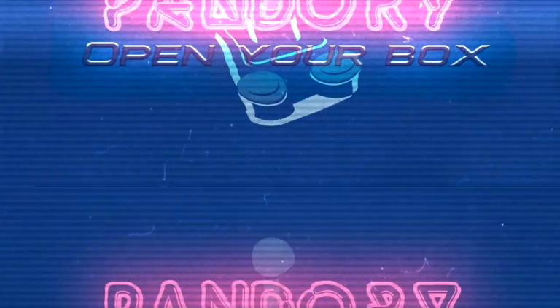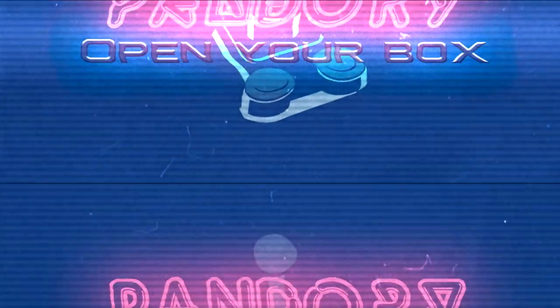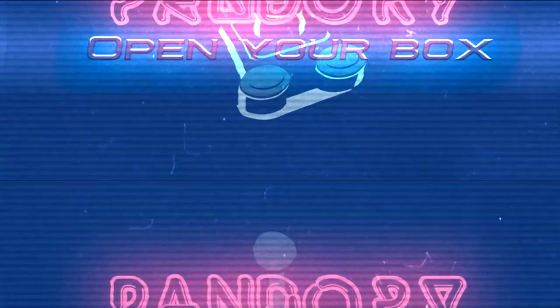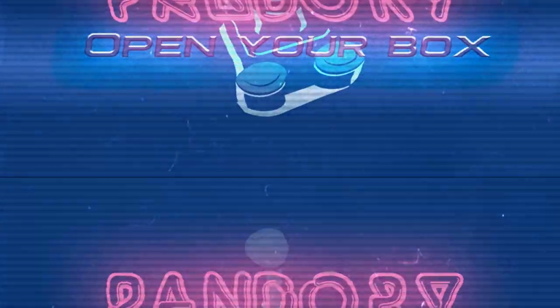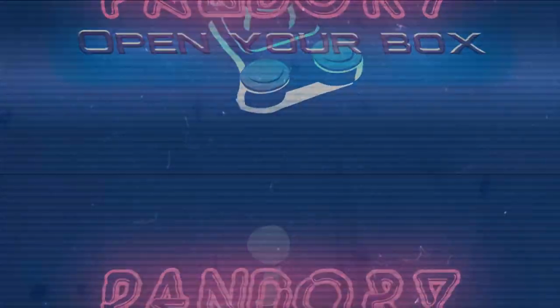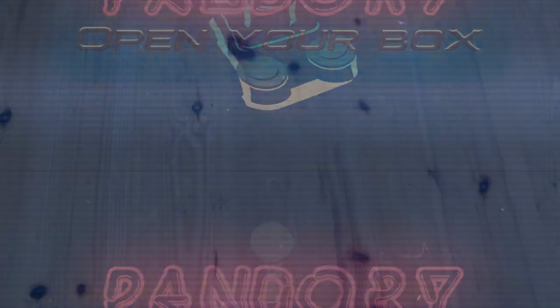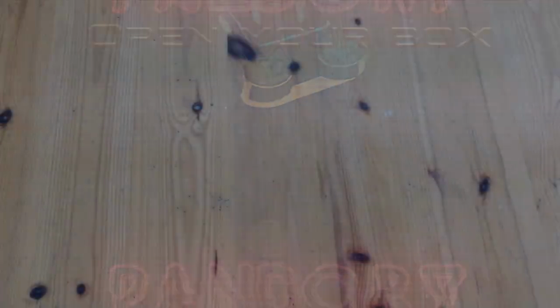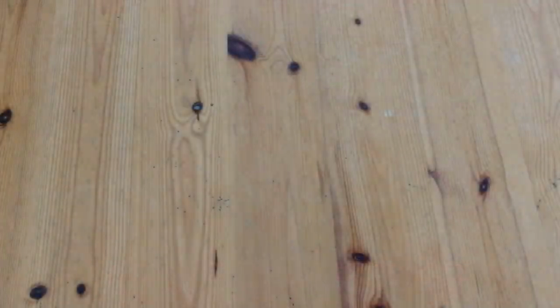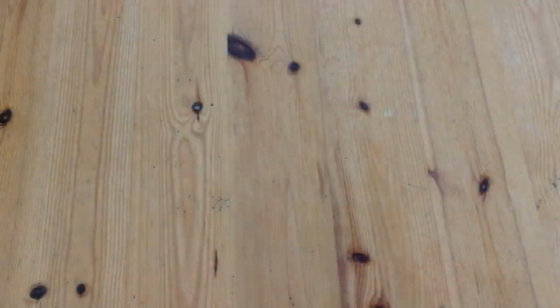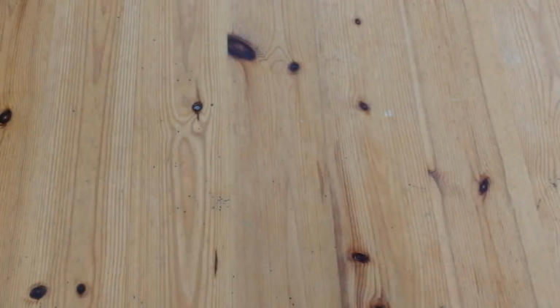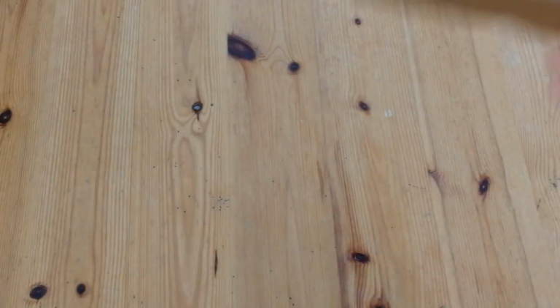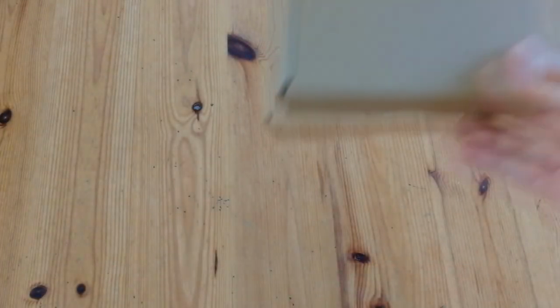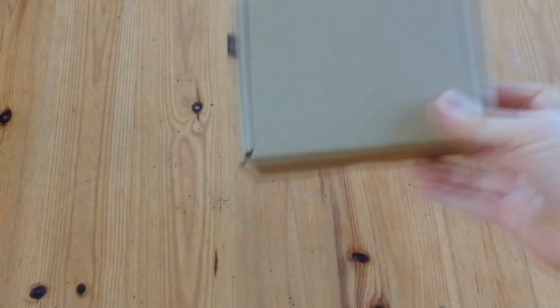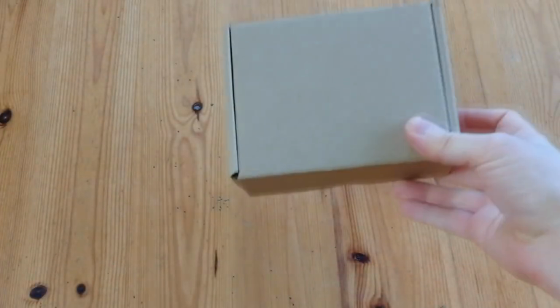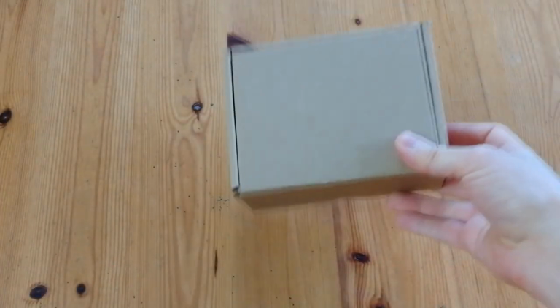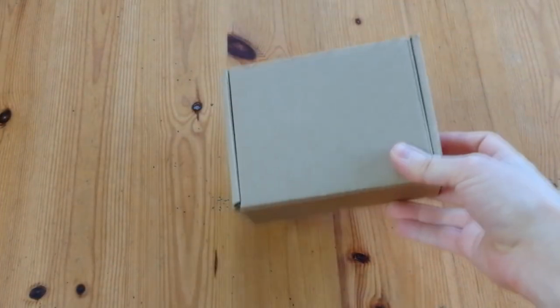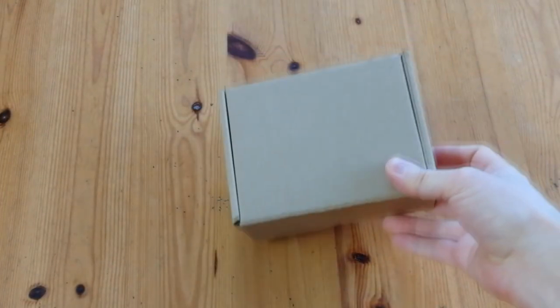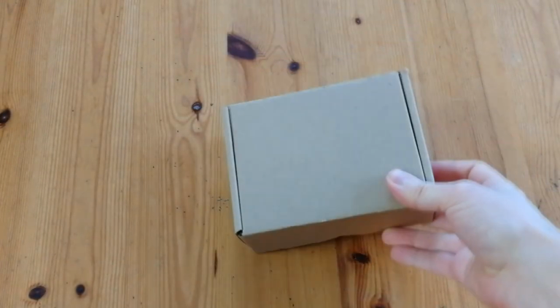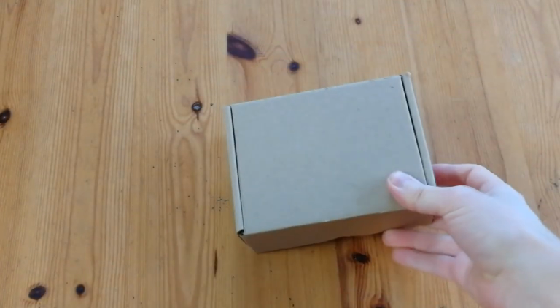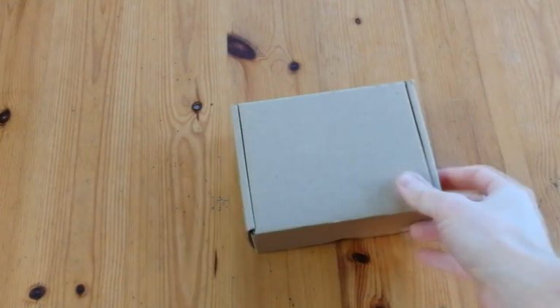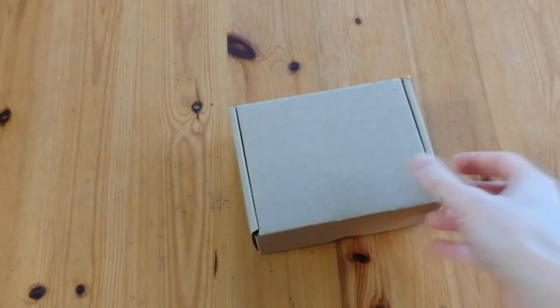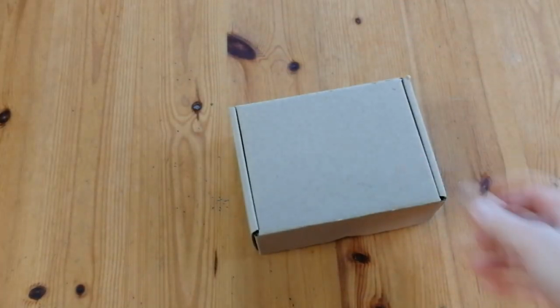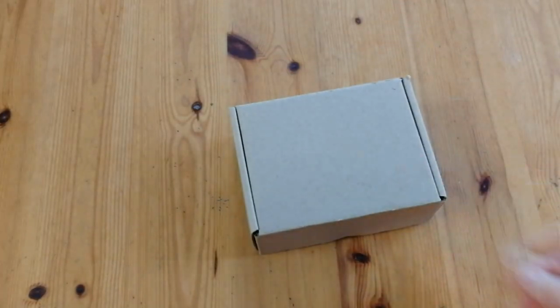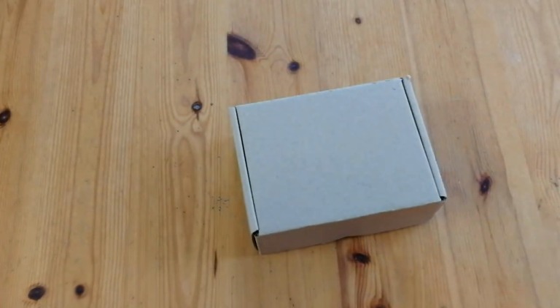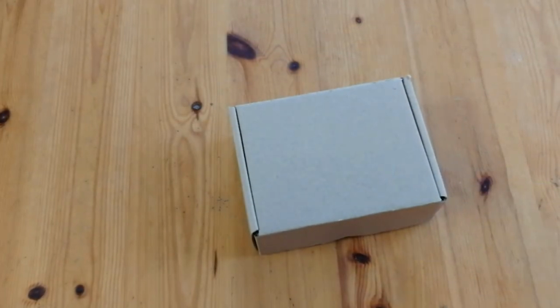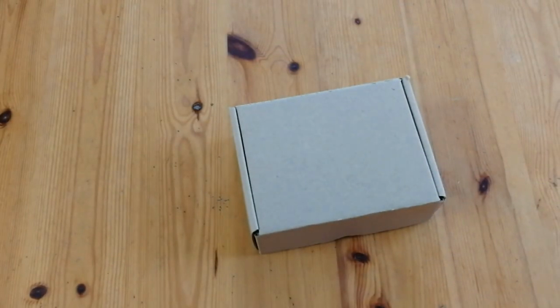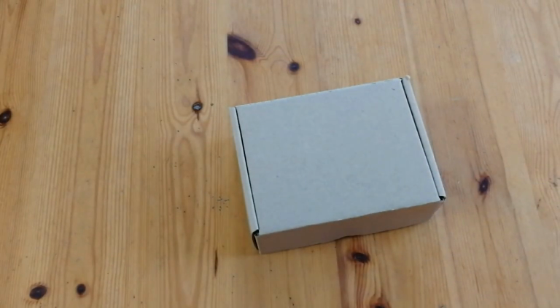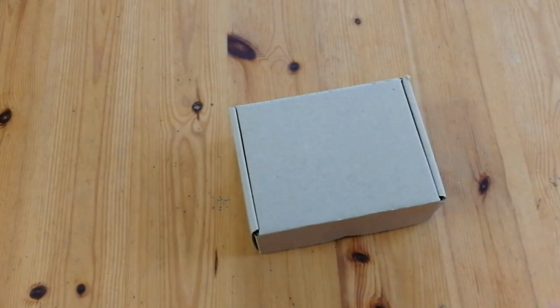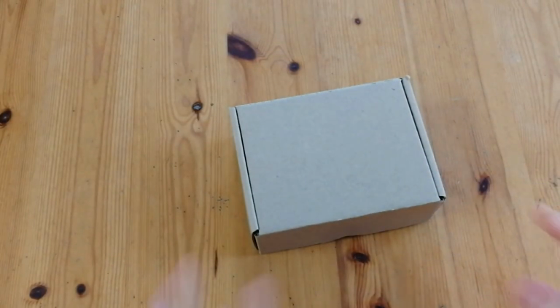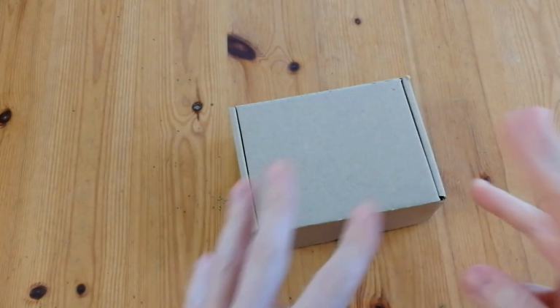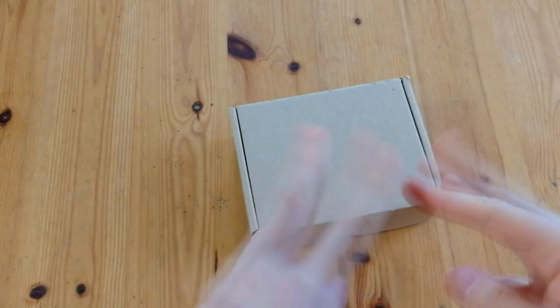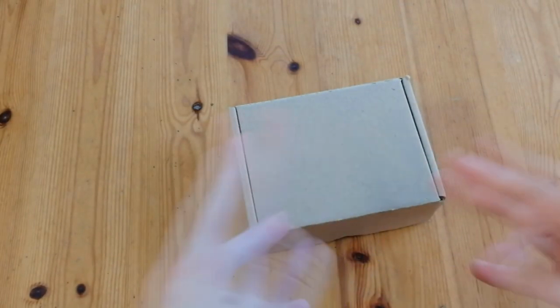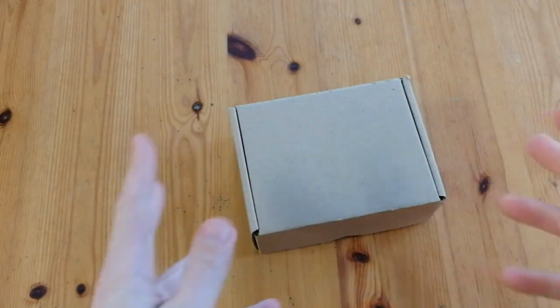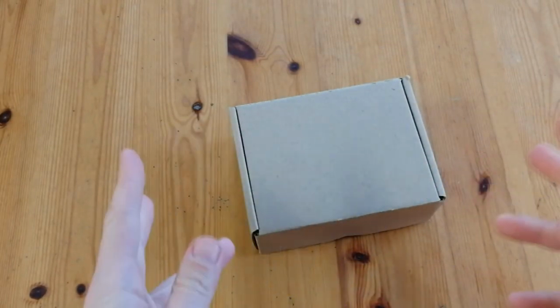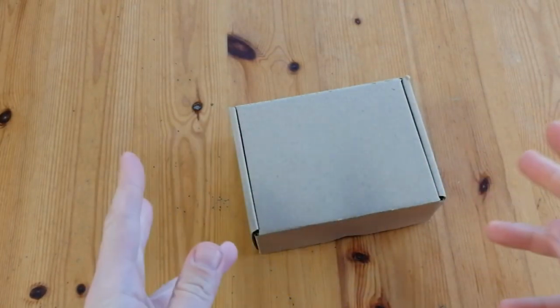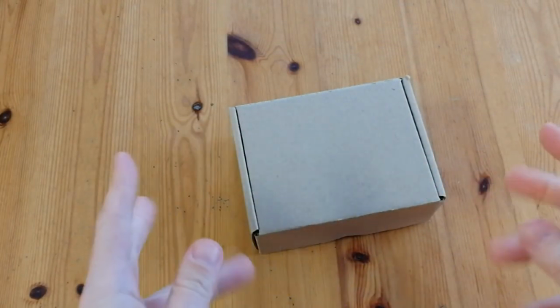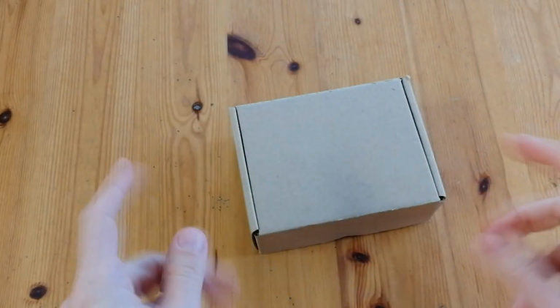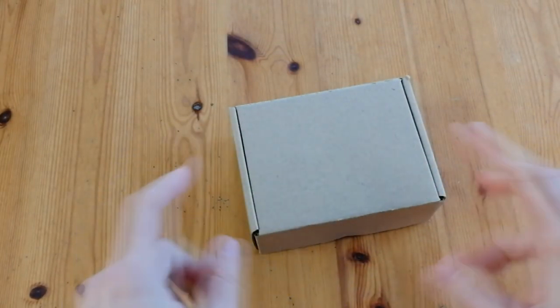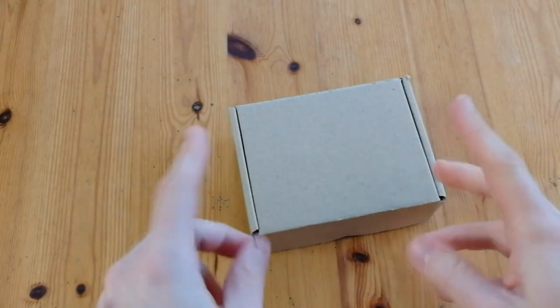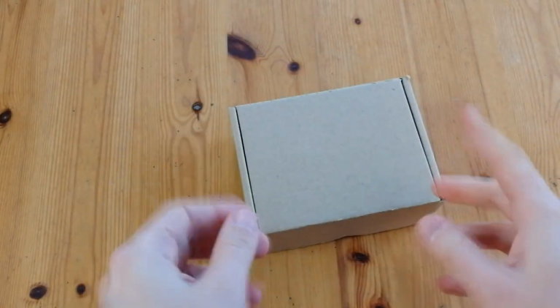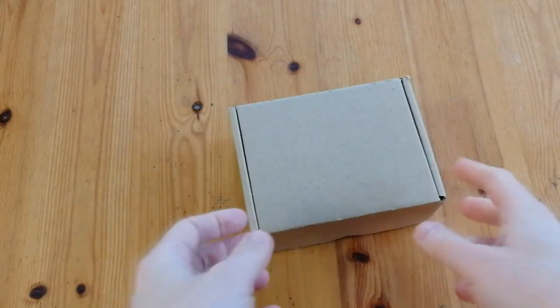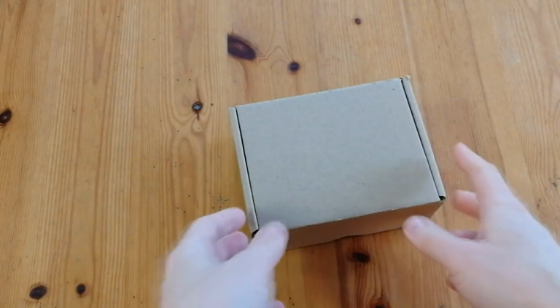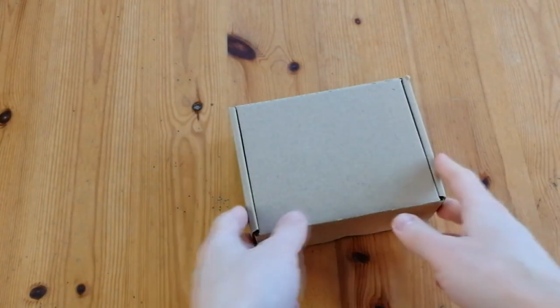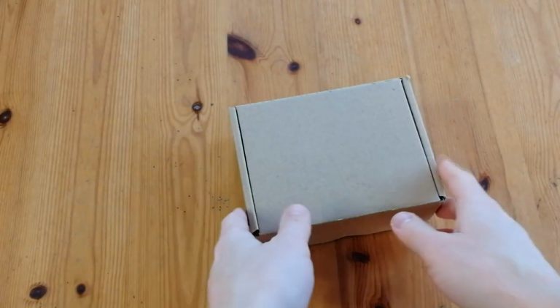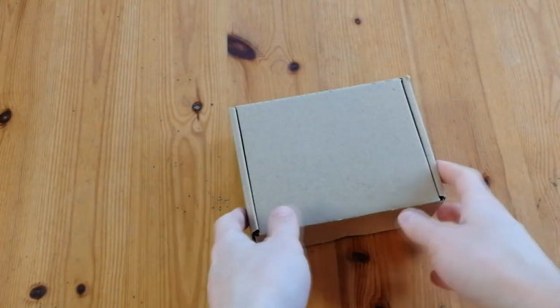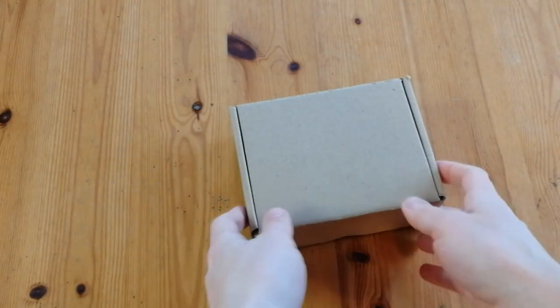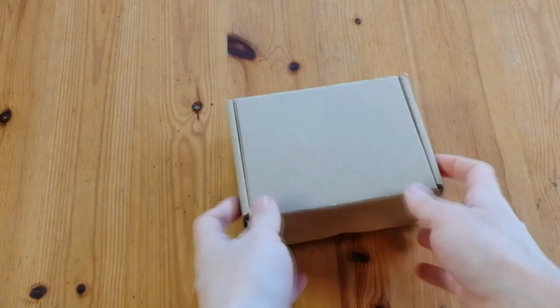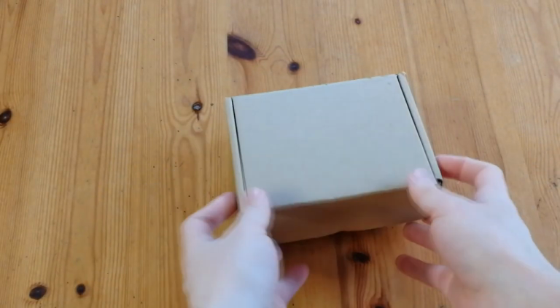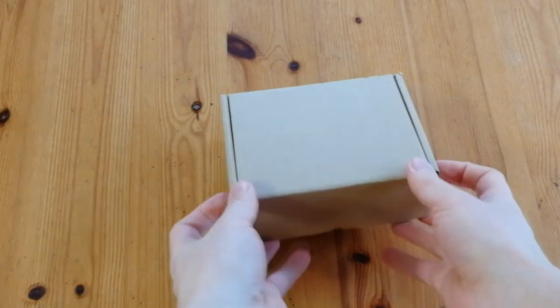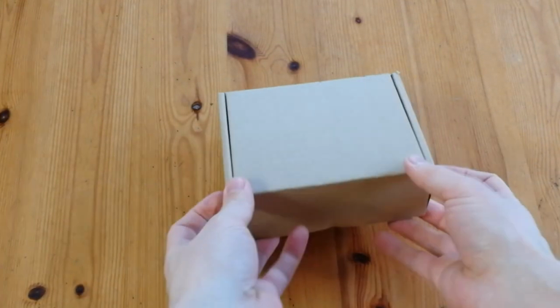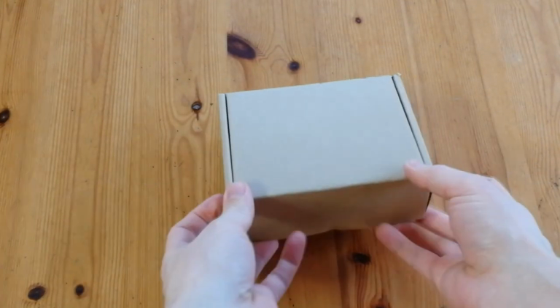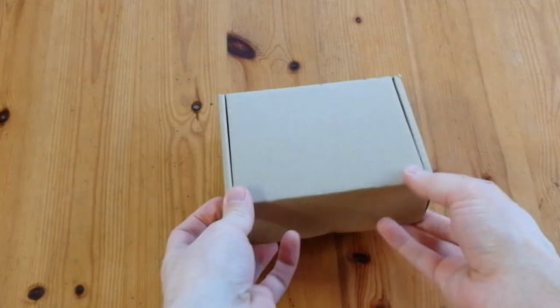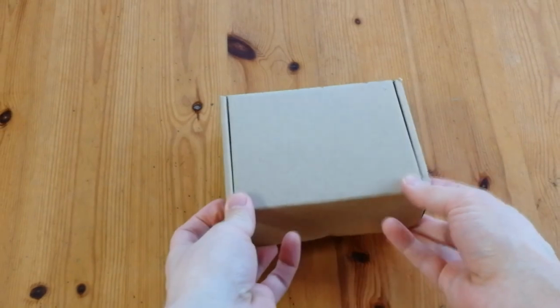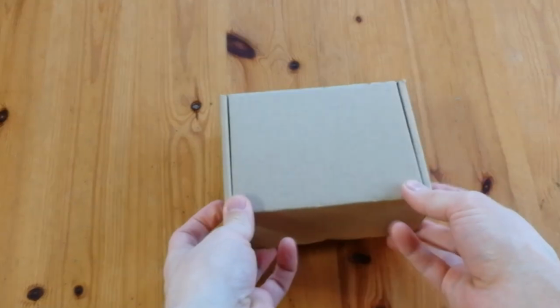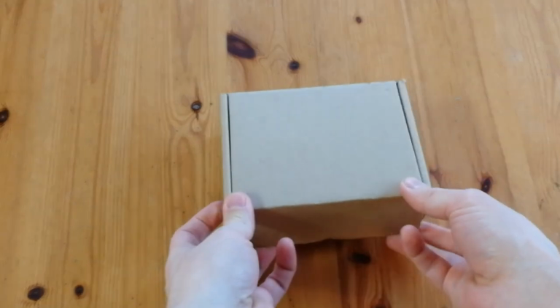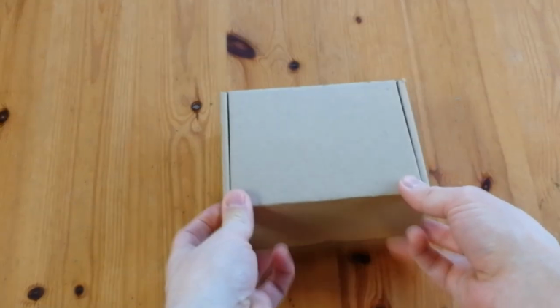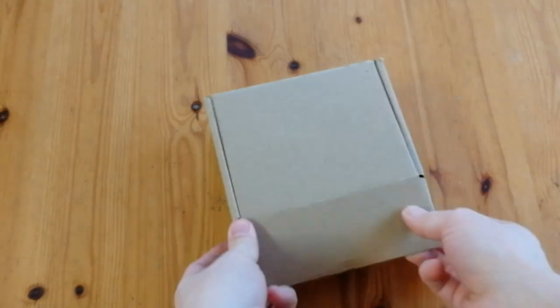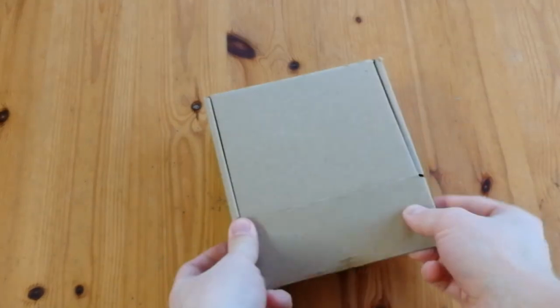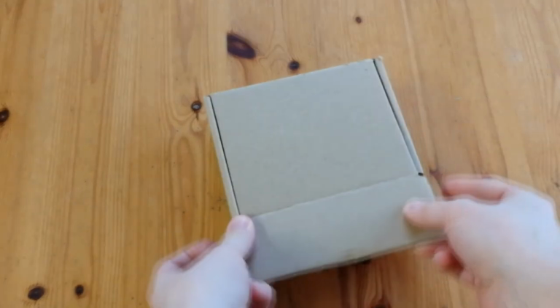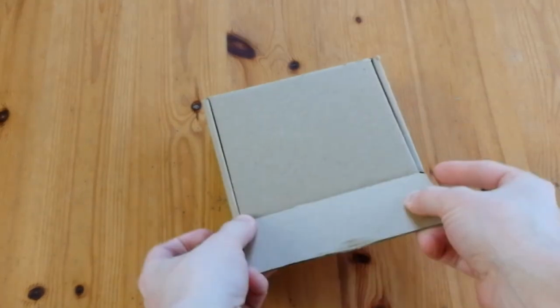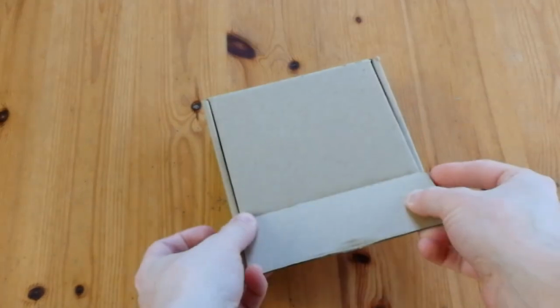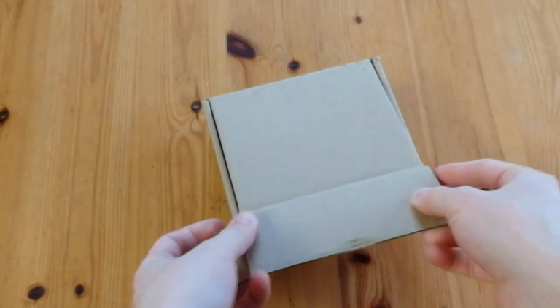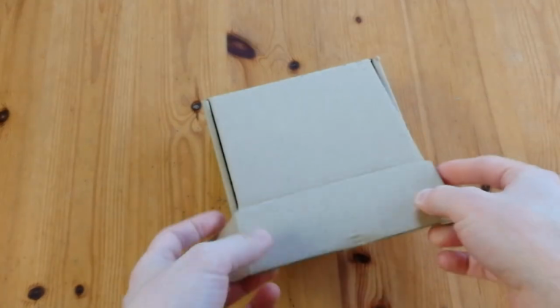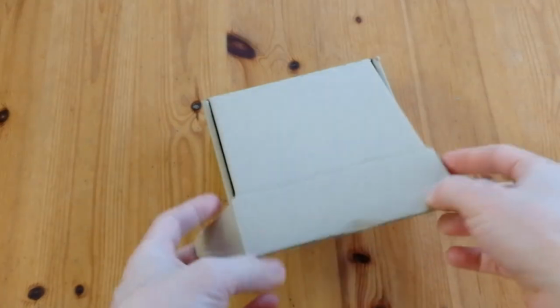Hey everyone! Today we have a box from SQArcade. Let's open her up.